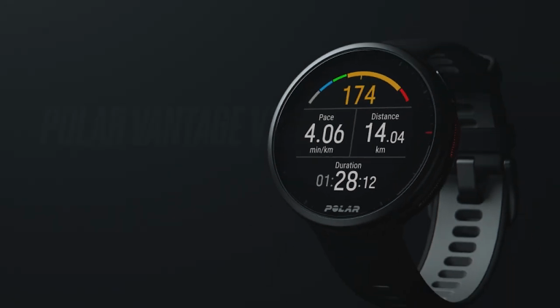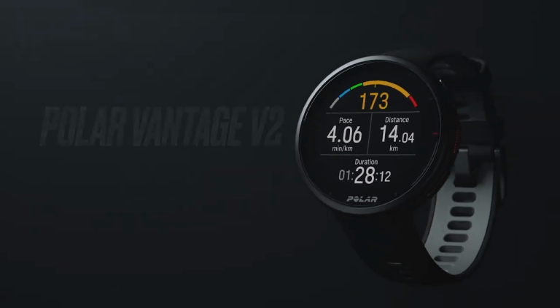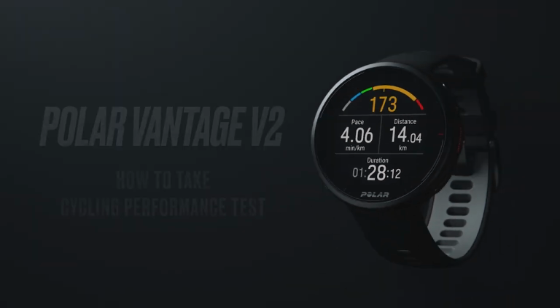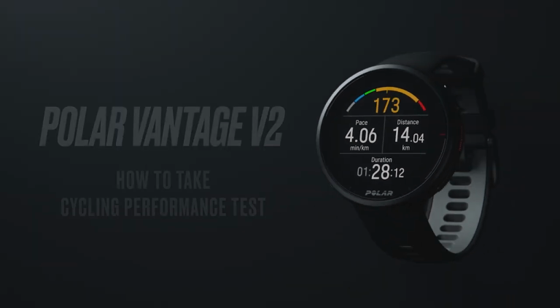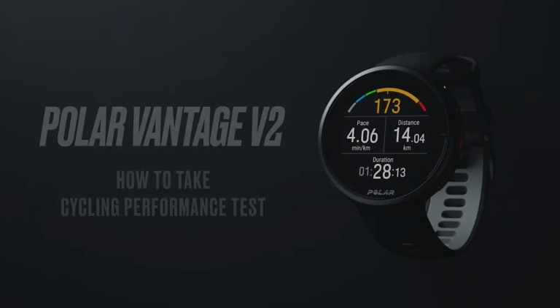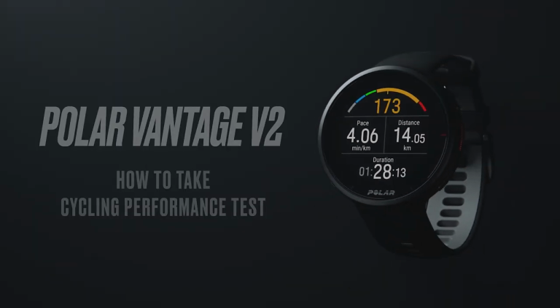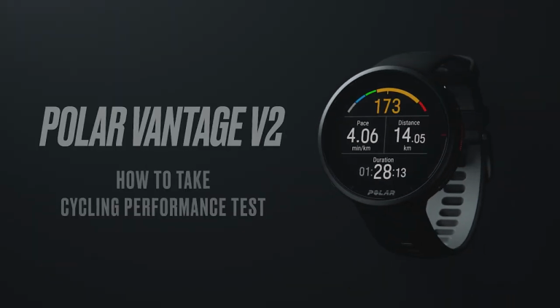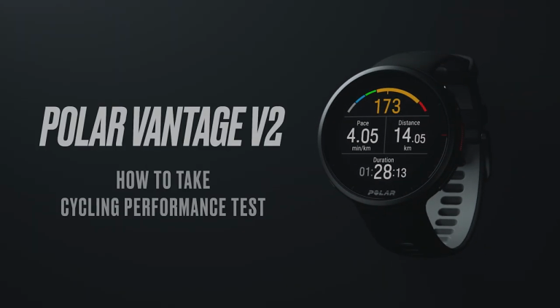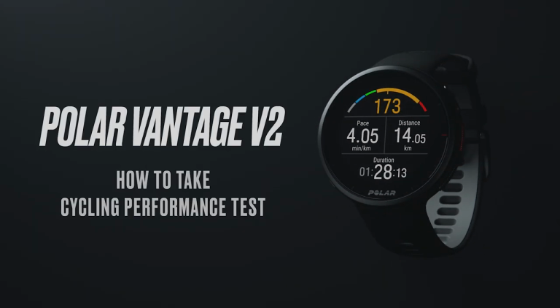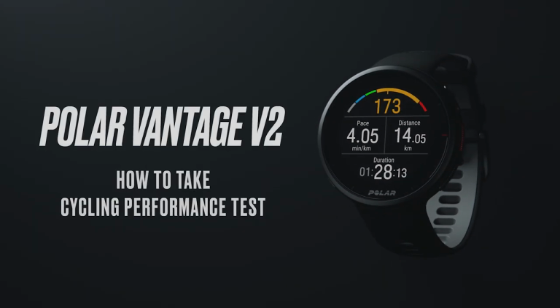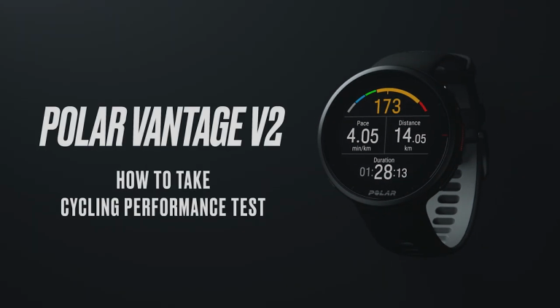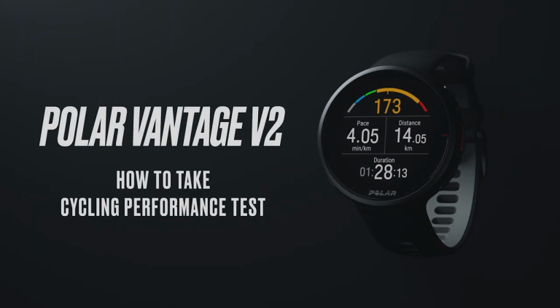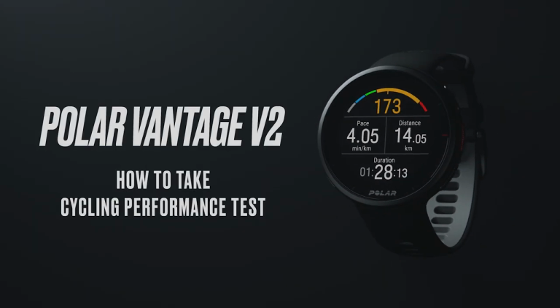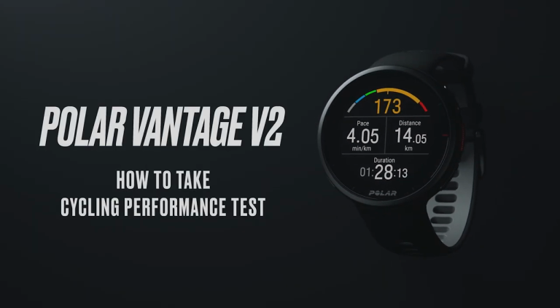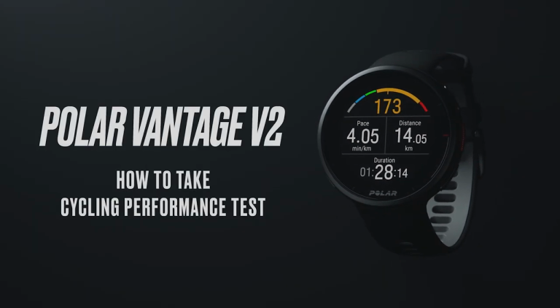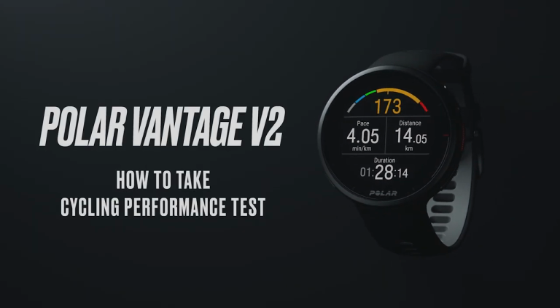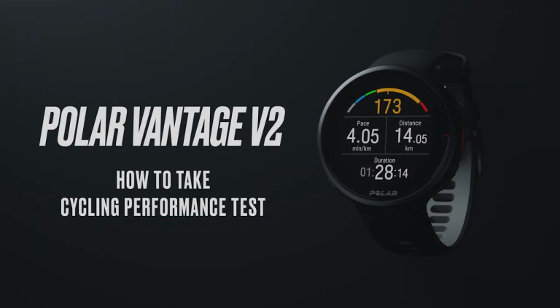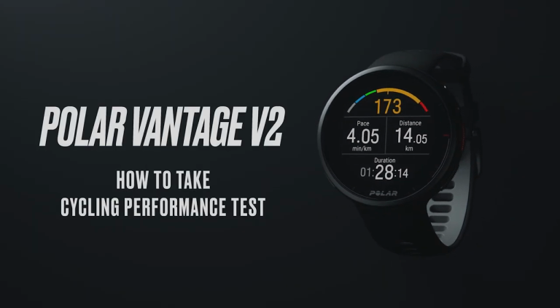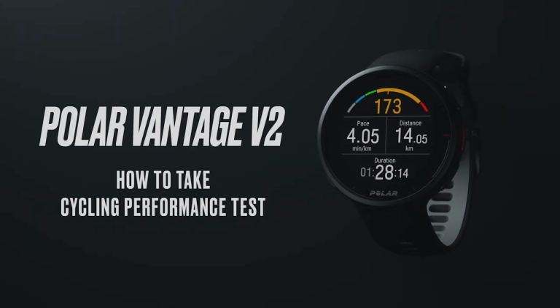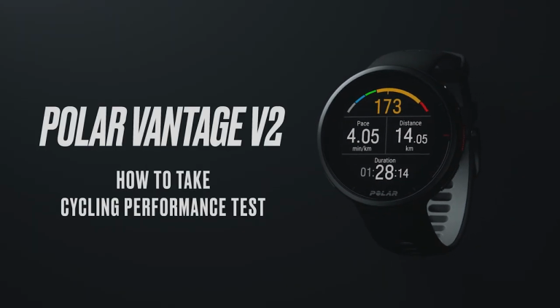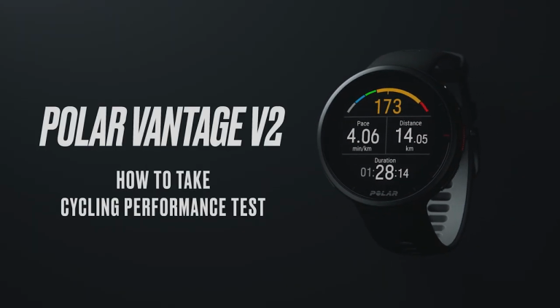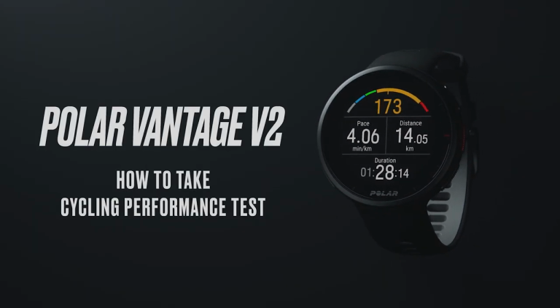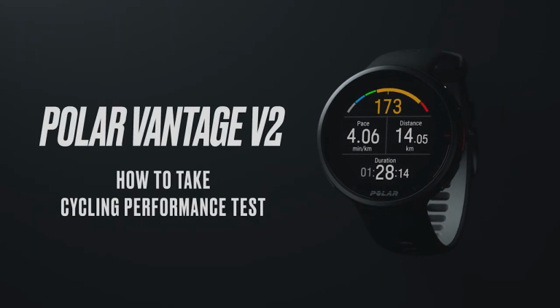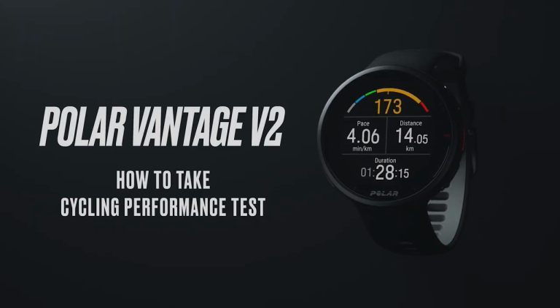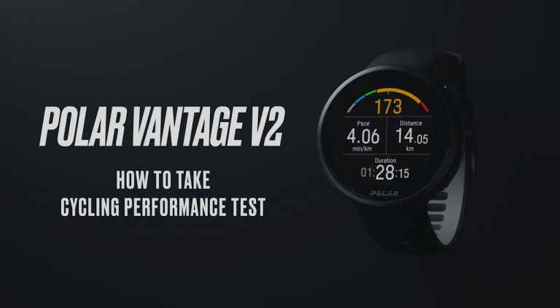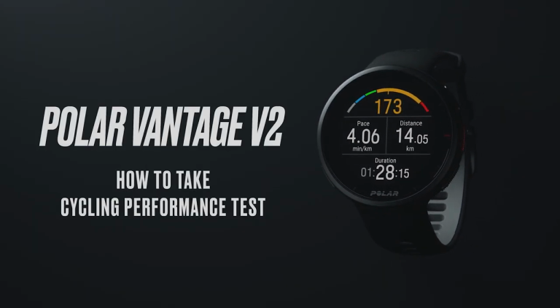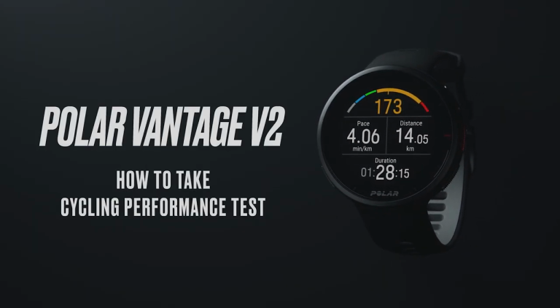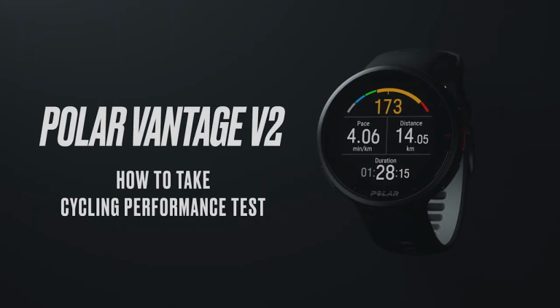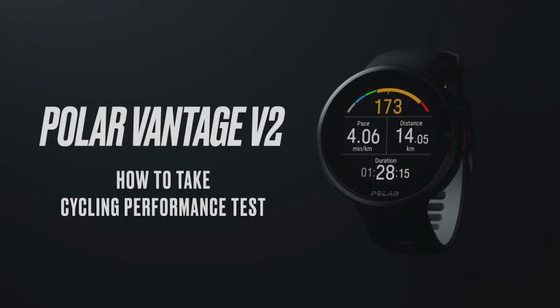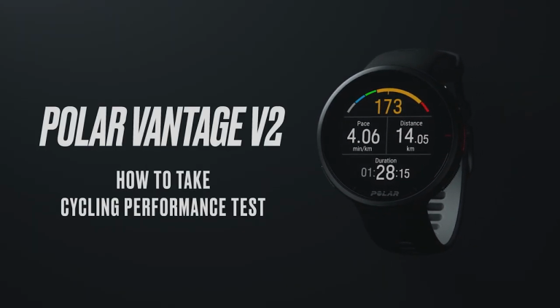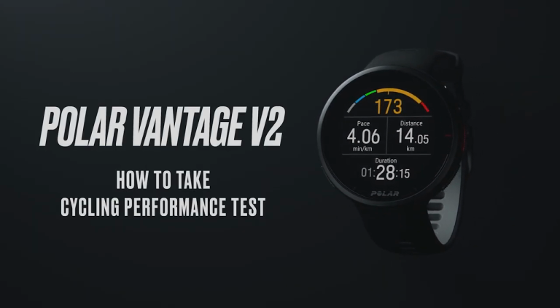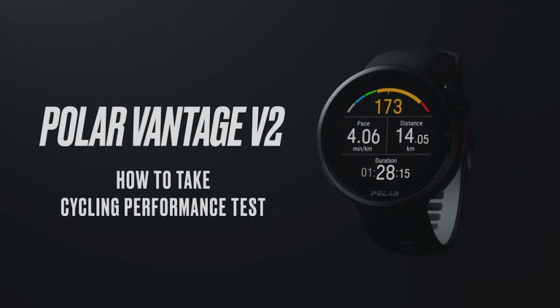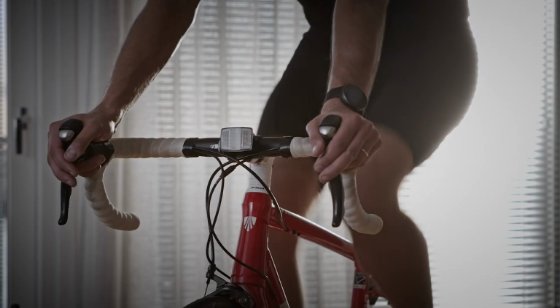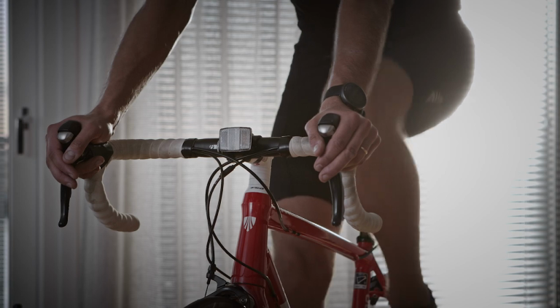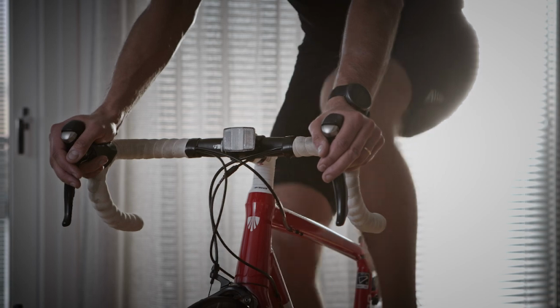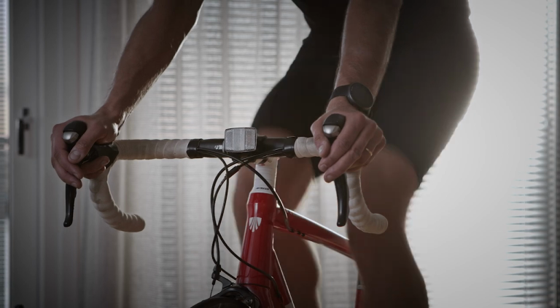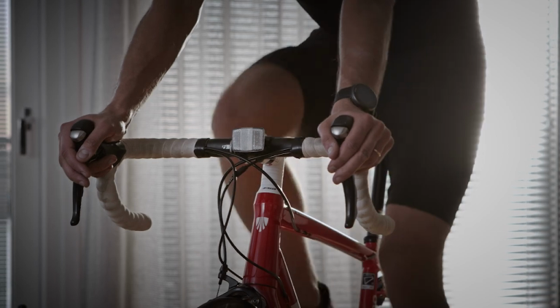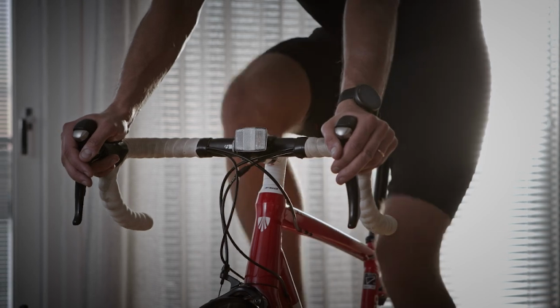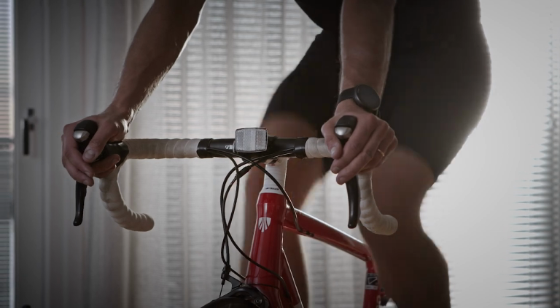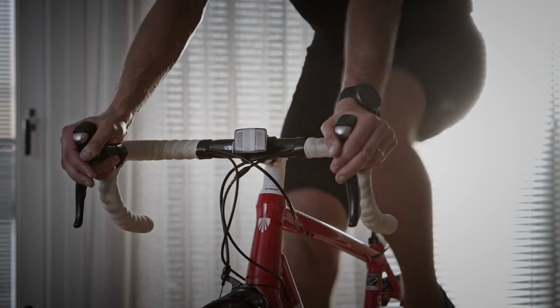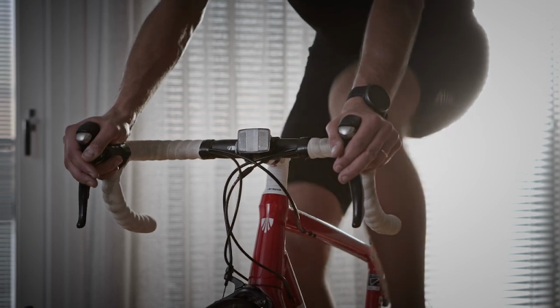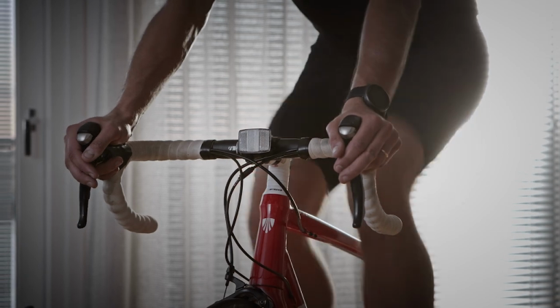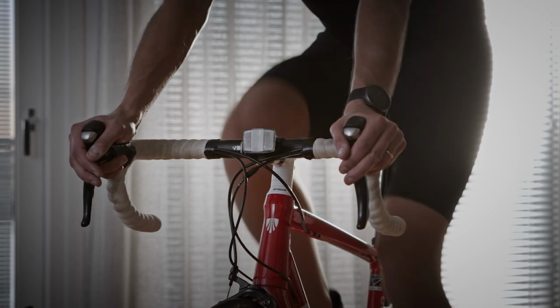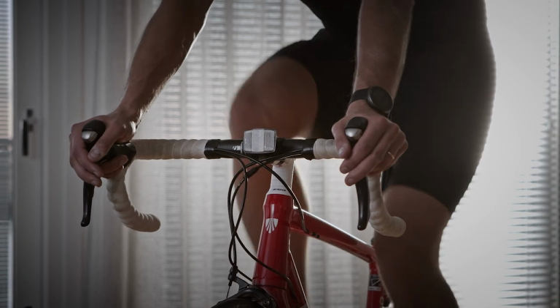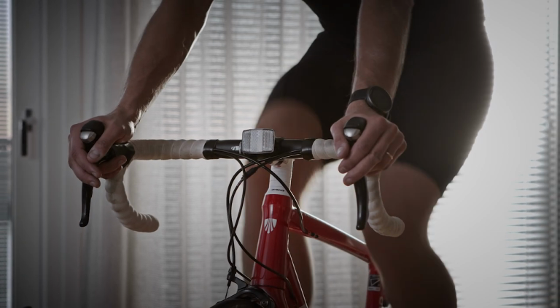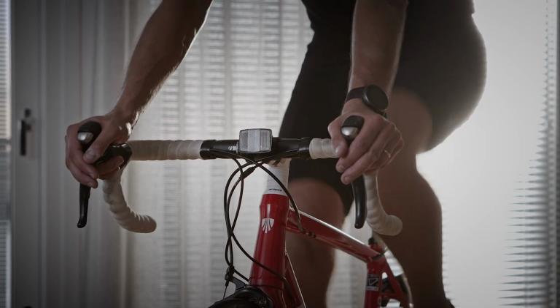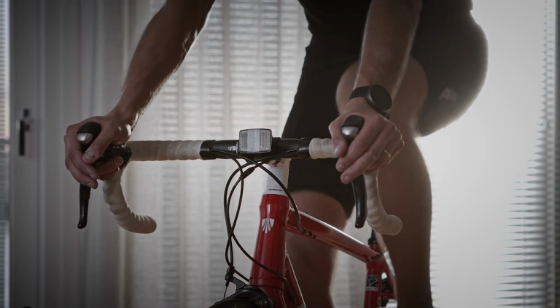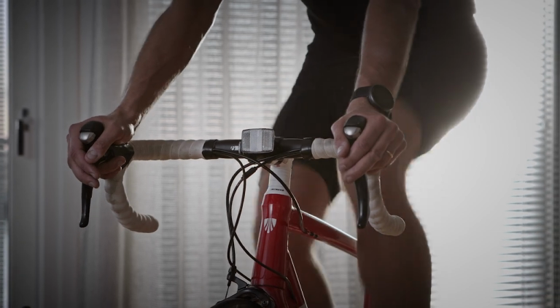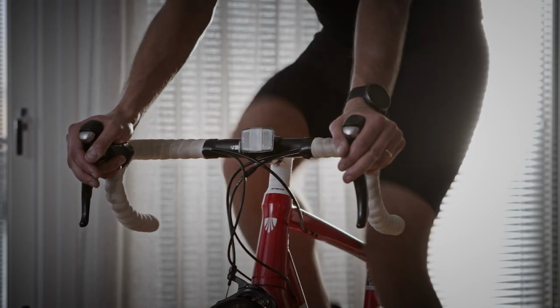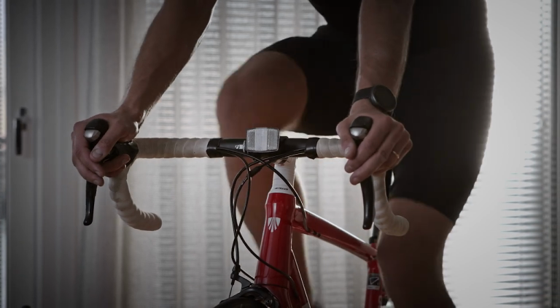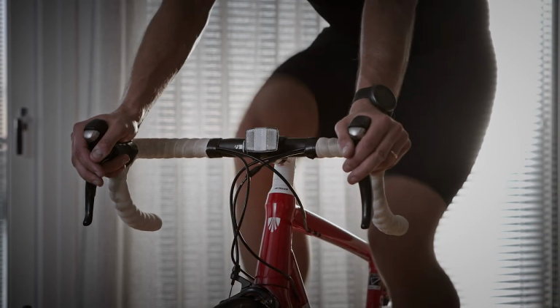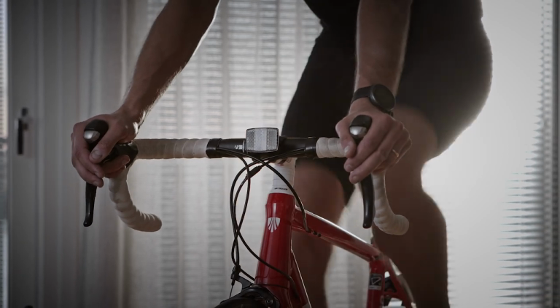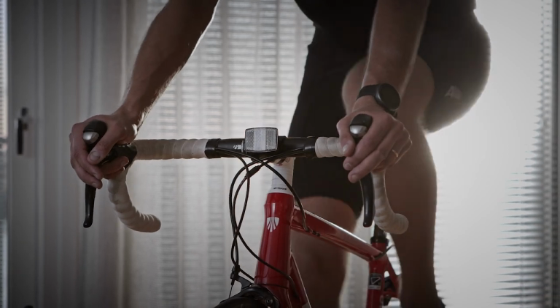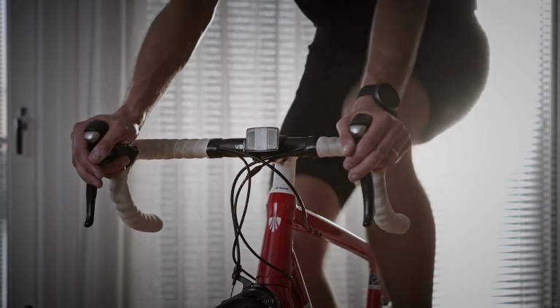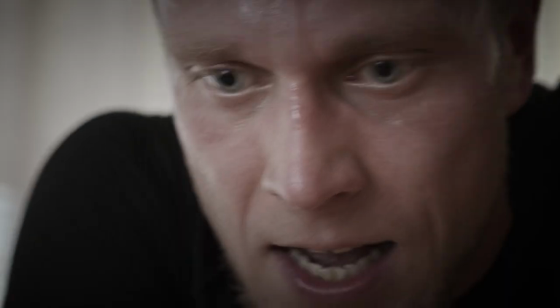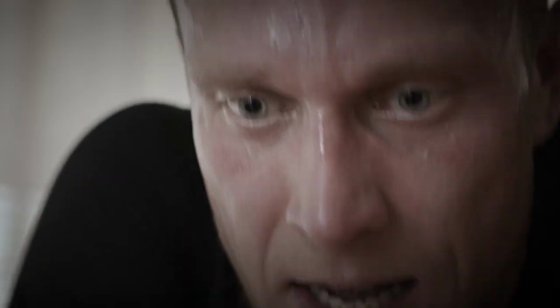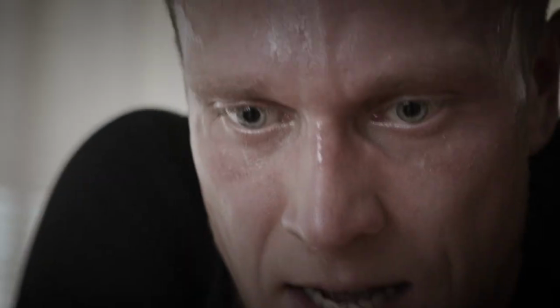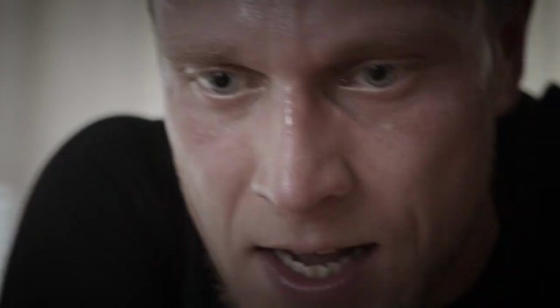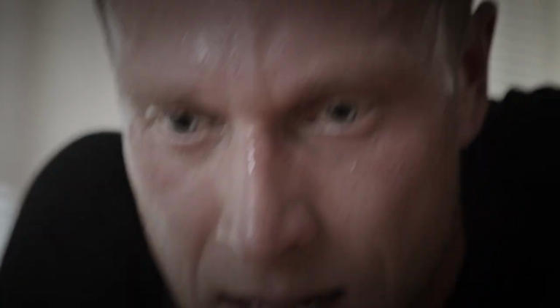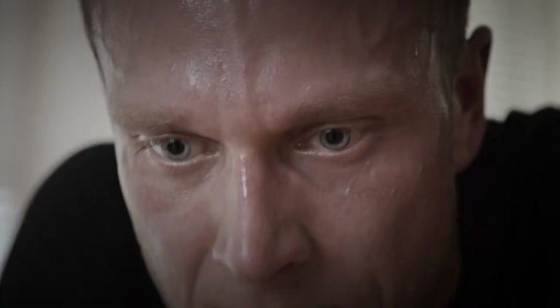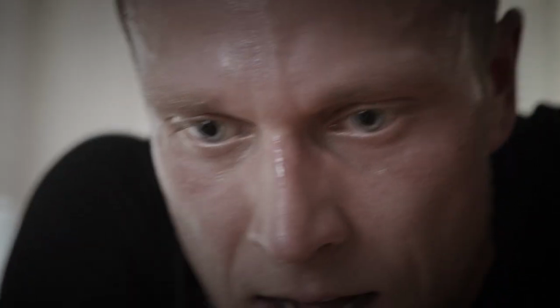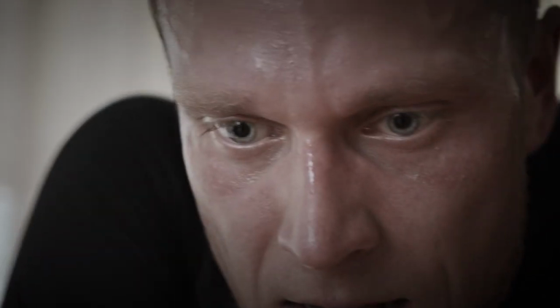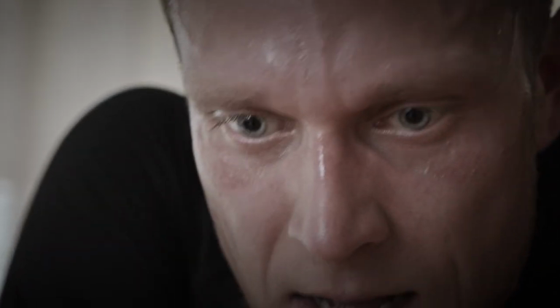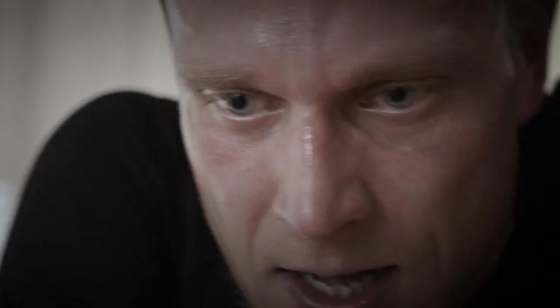Welcome to Train with Polar Vantage V2. In this video, we'll show you how to take the Cycling Performance Test.